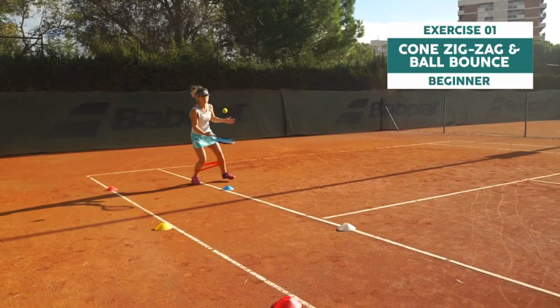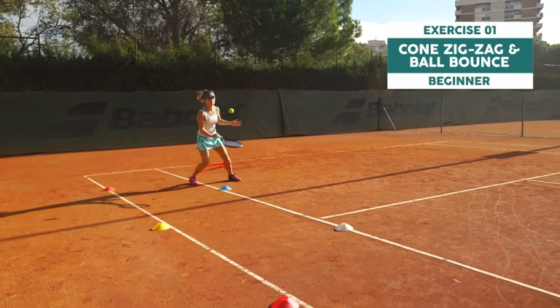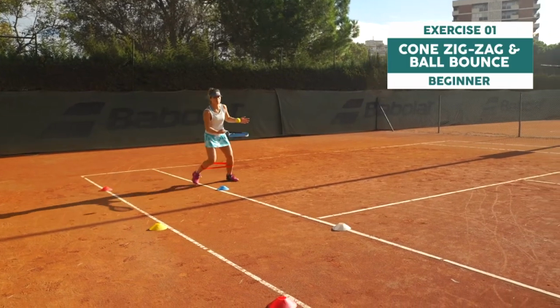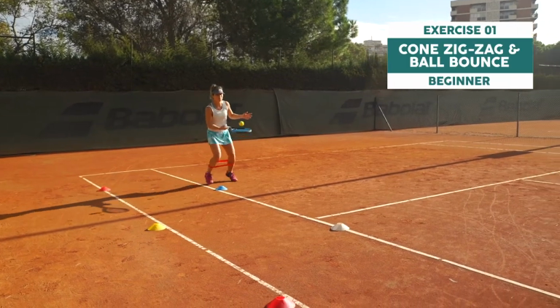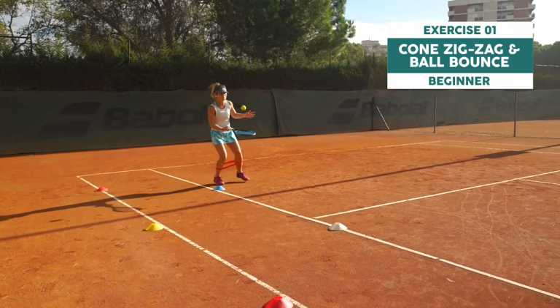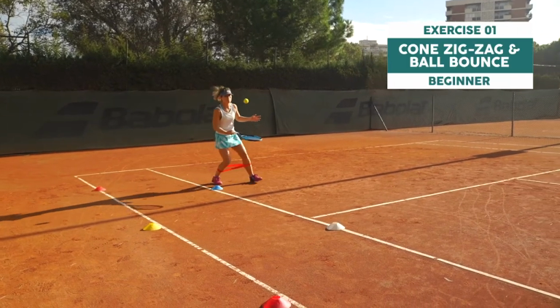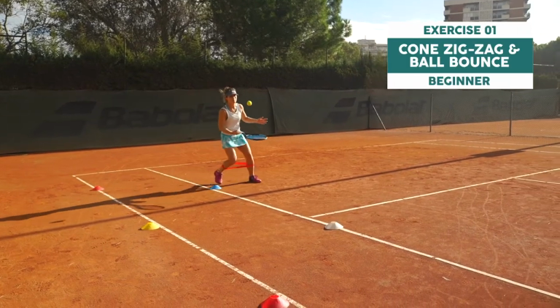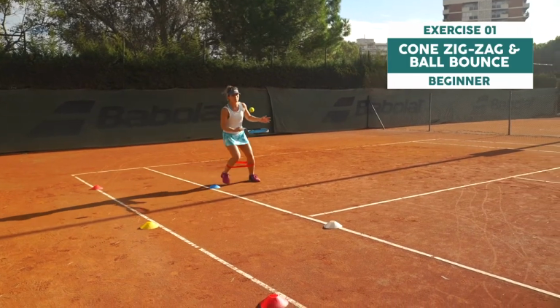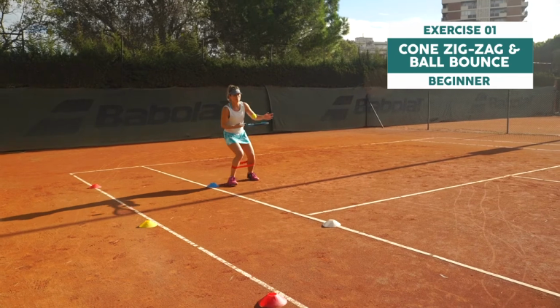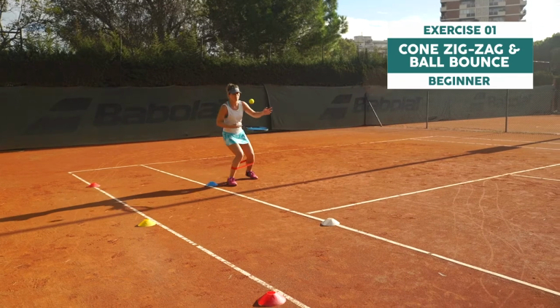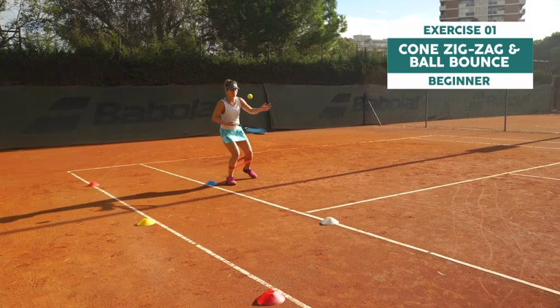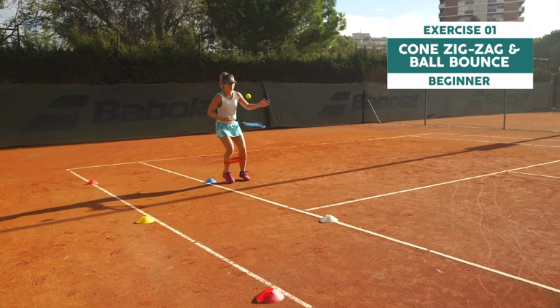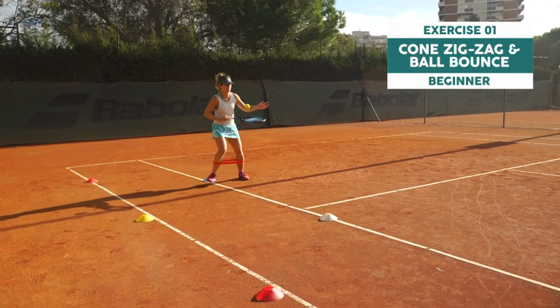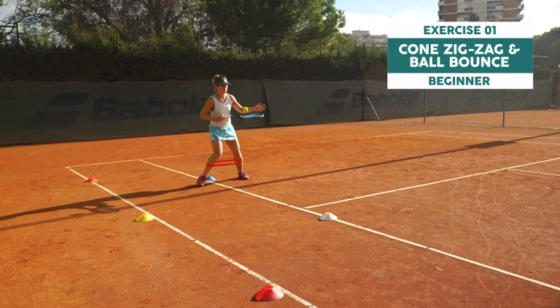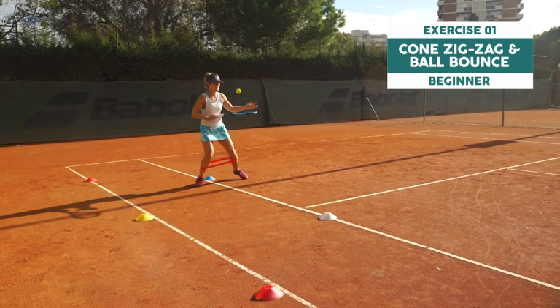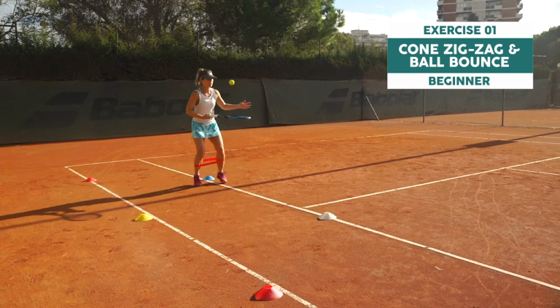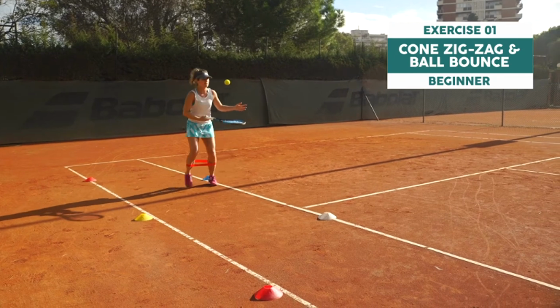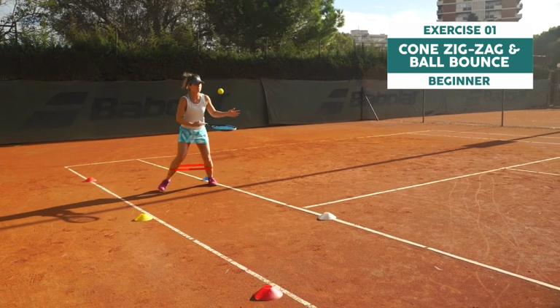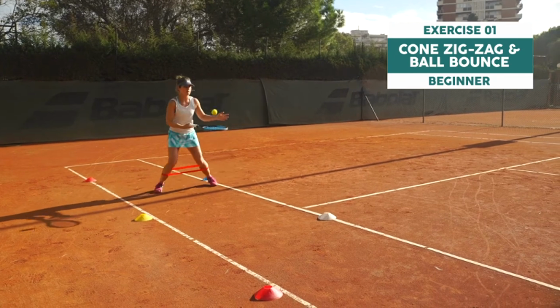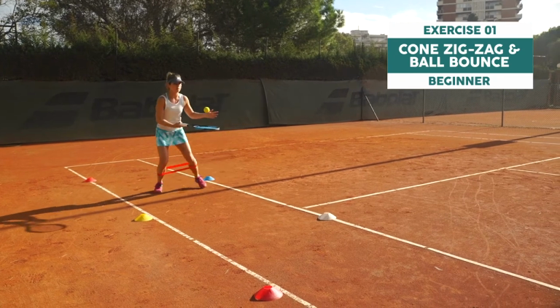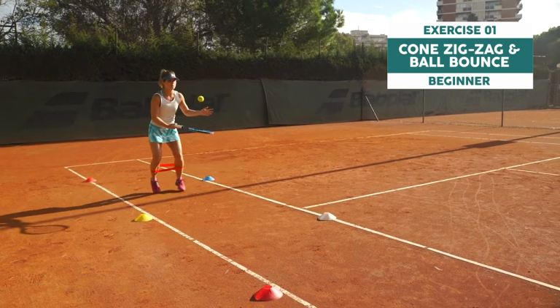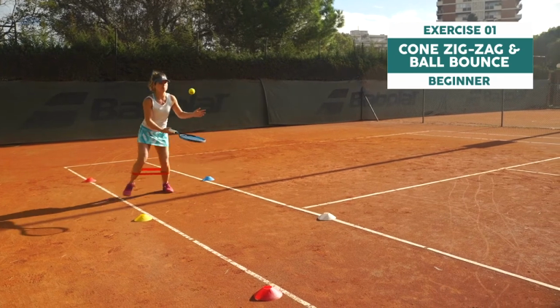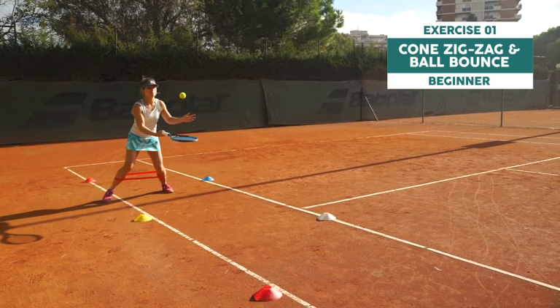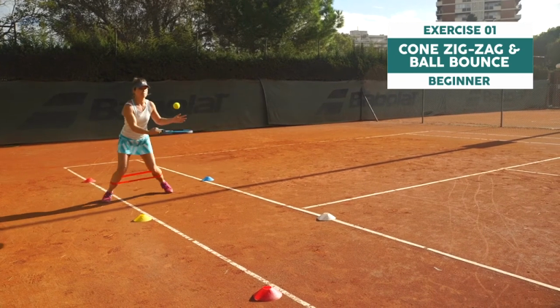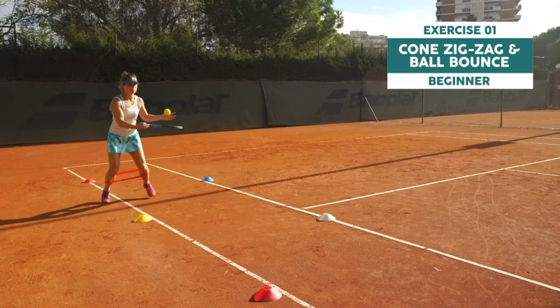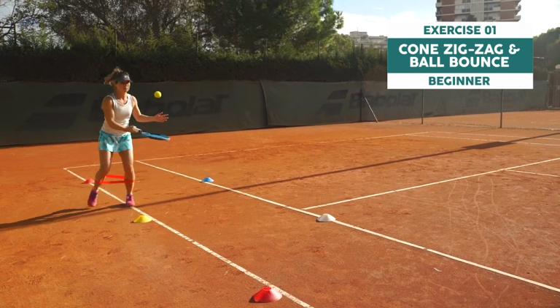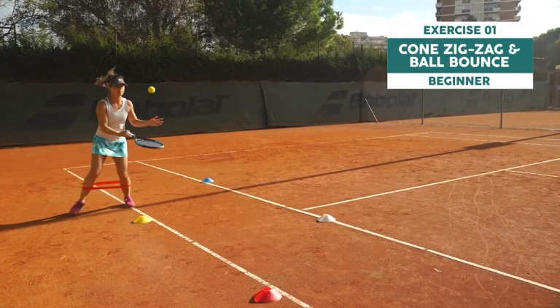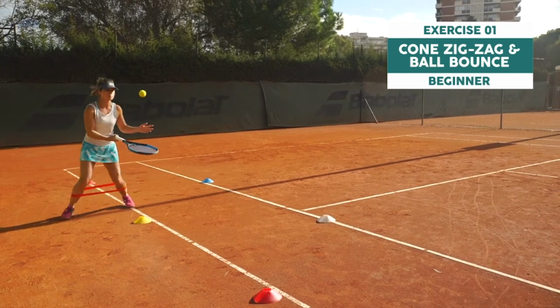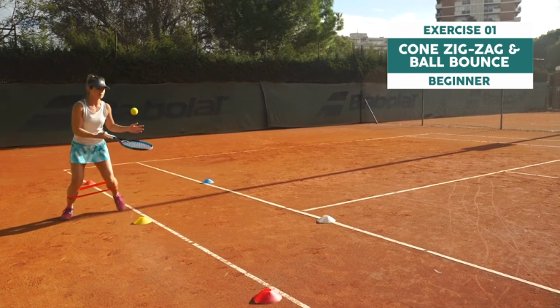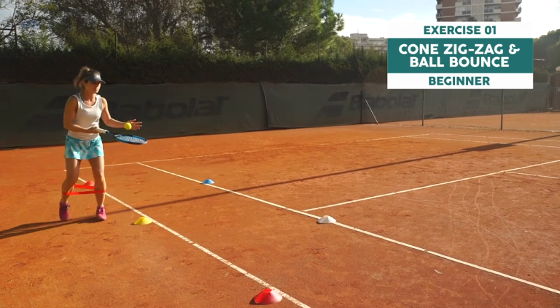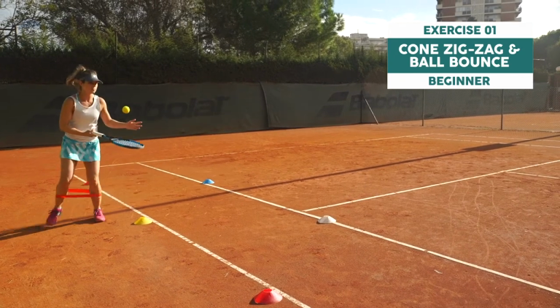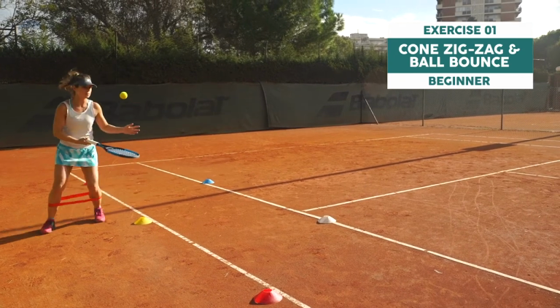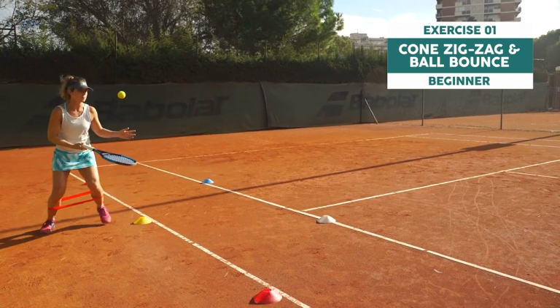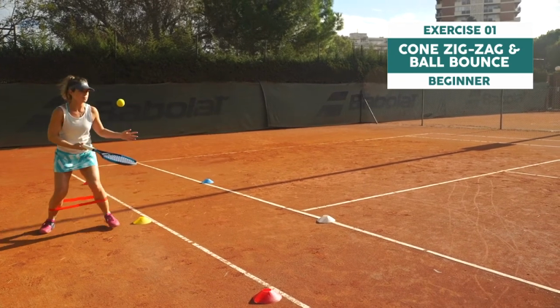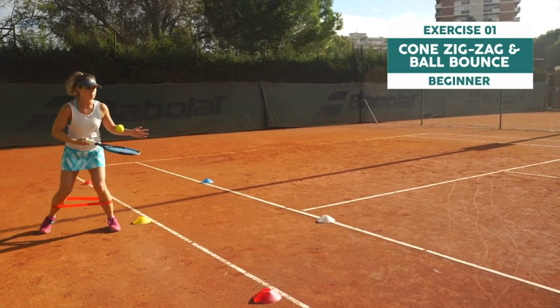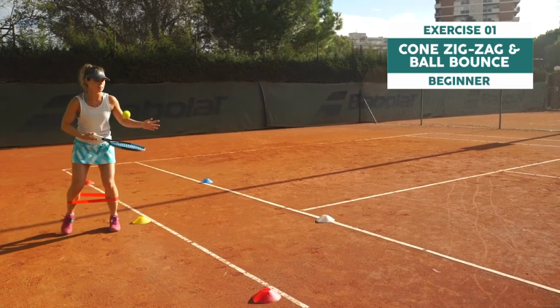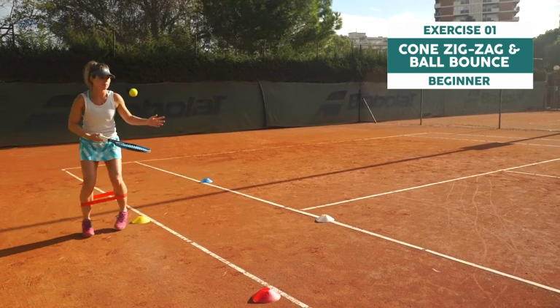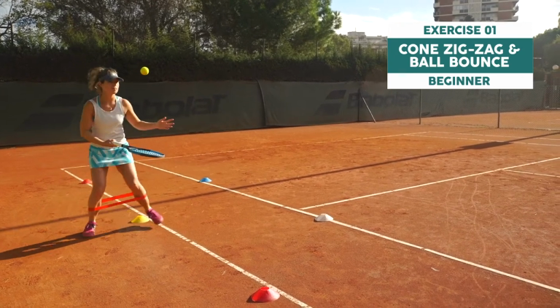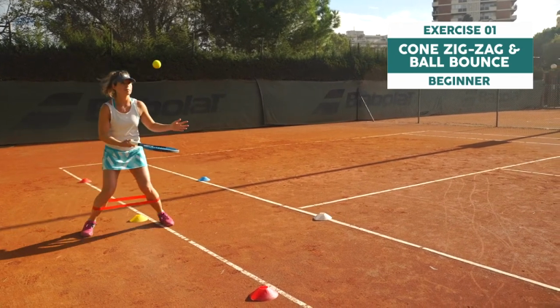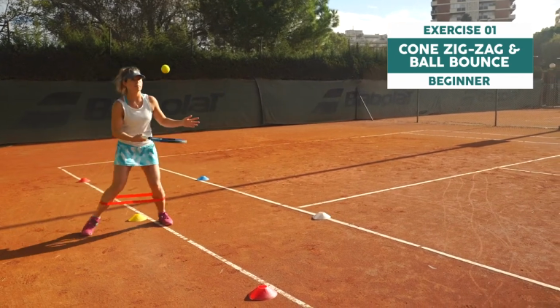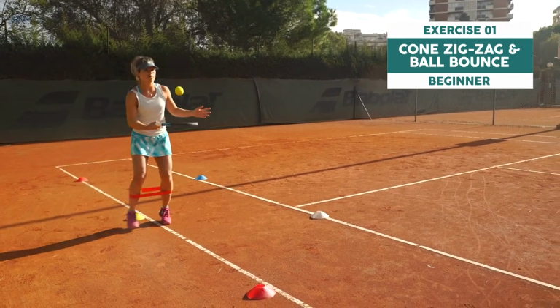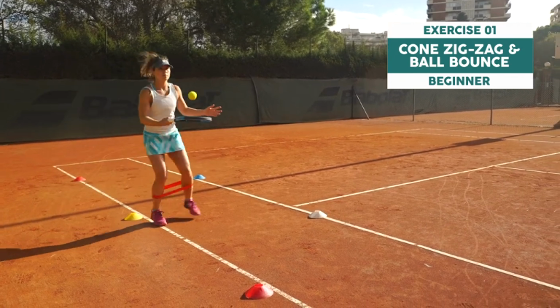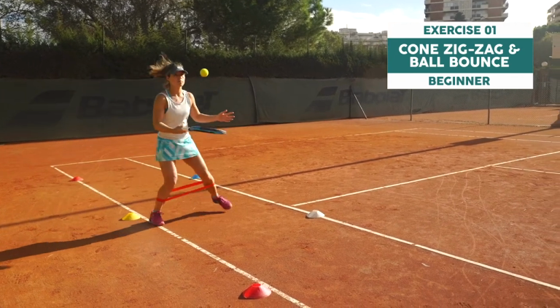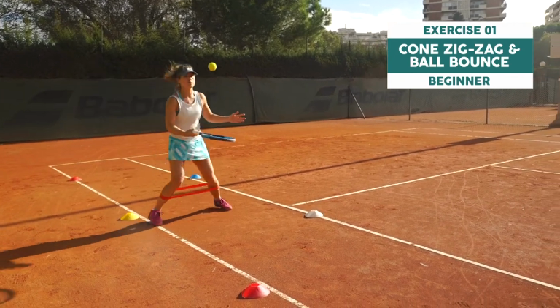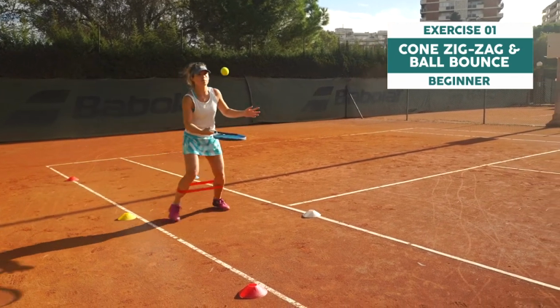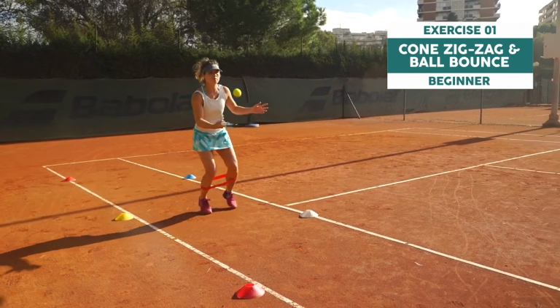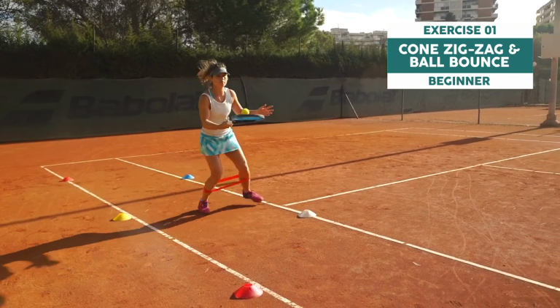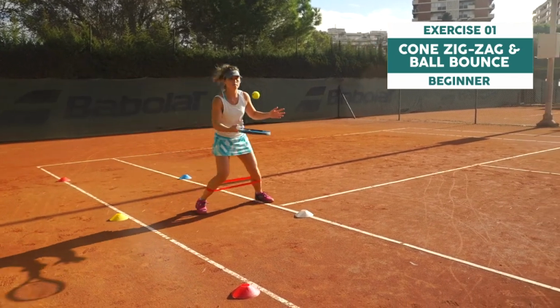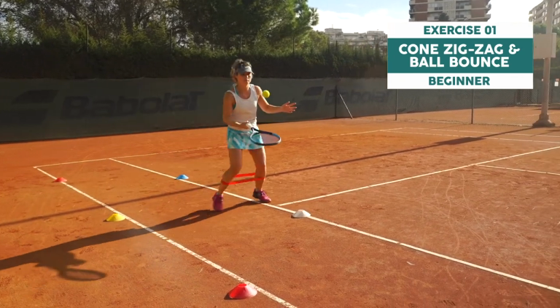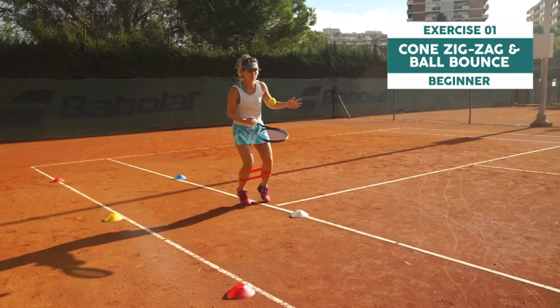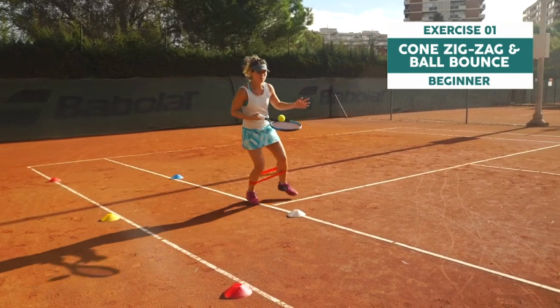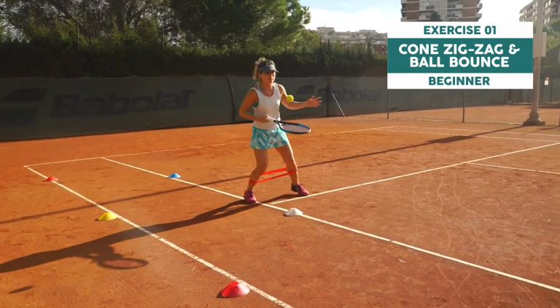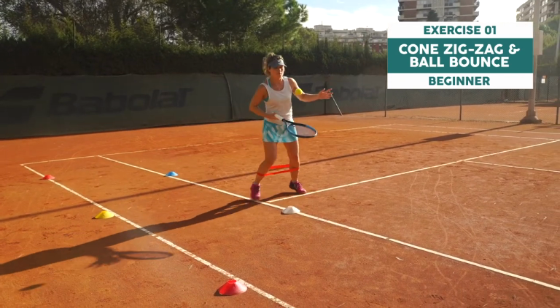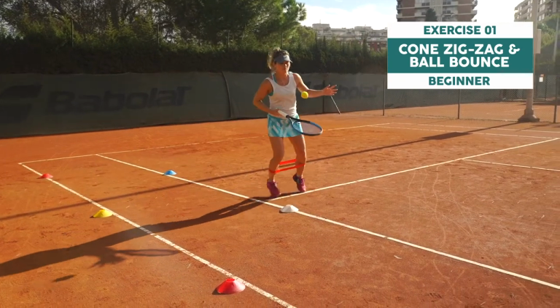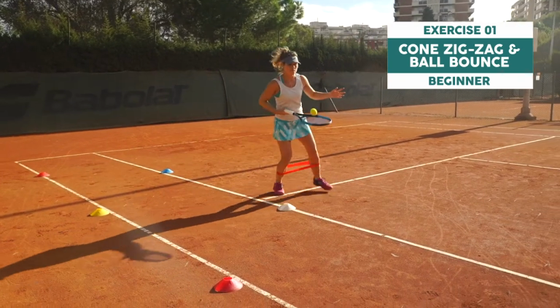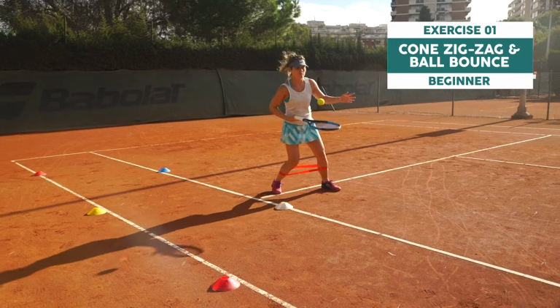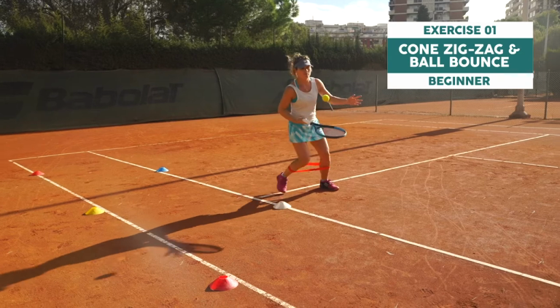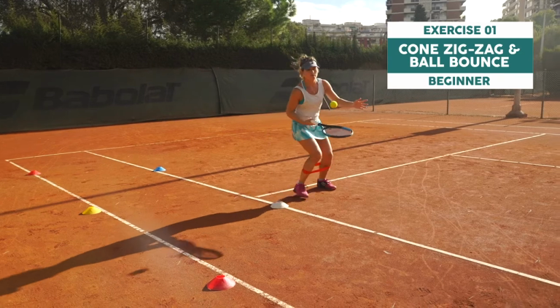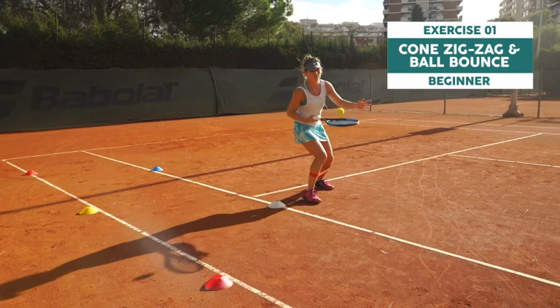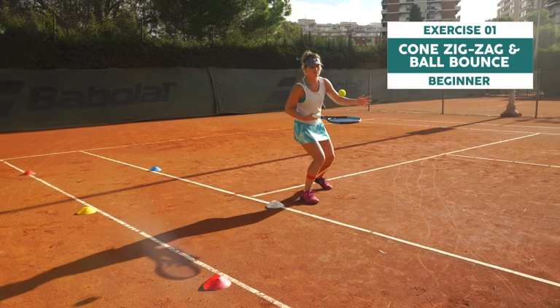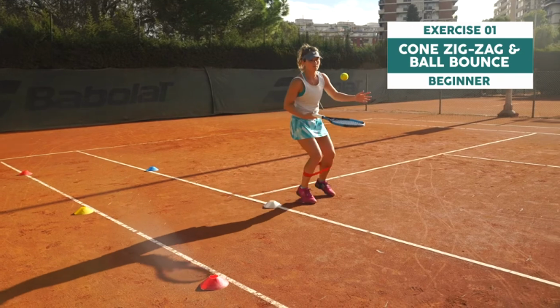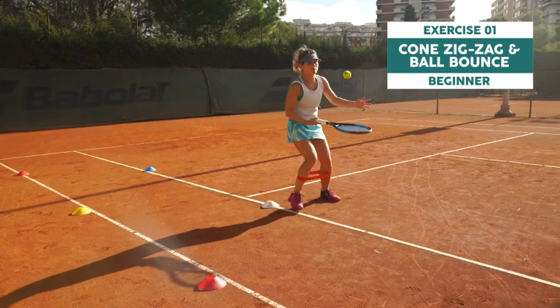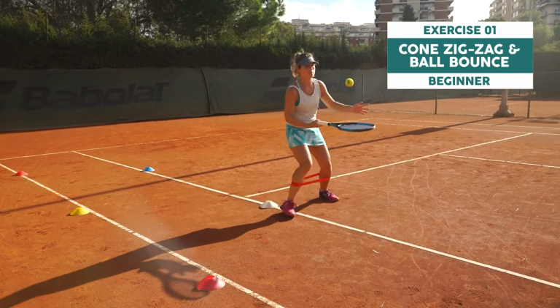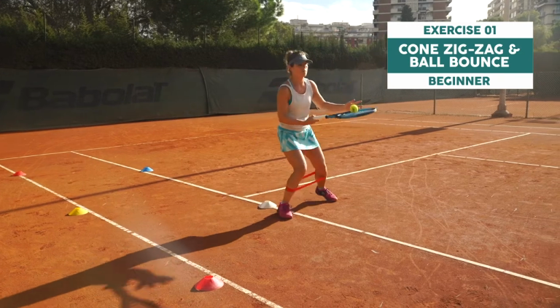Zigzag around the cones and bounce the ball on the racket or on the floor. Focus on the ball and legwork.